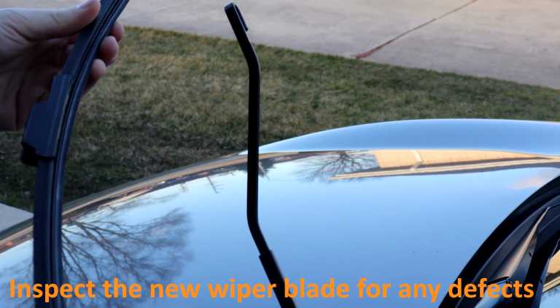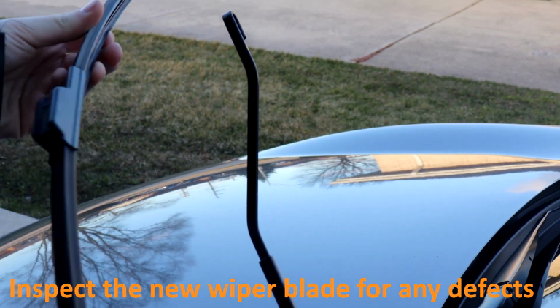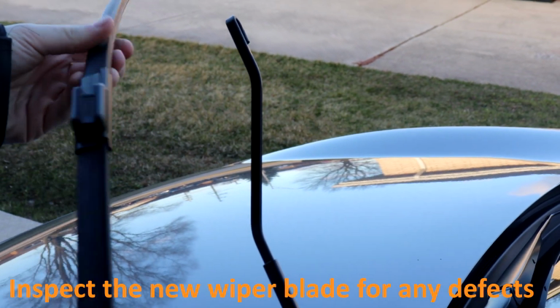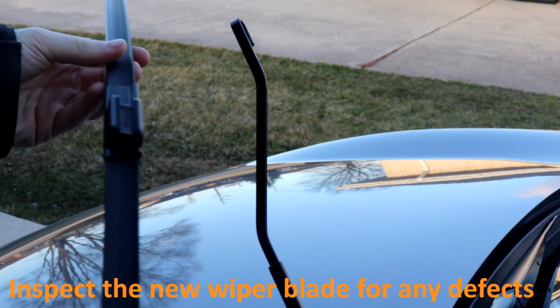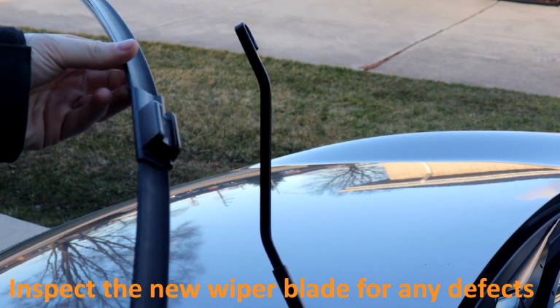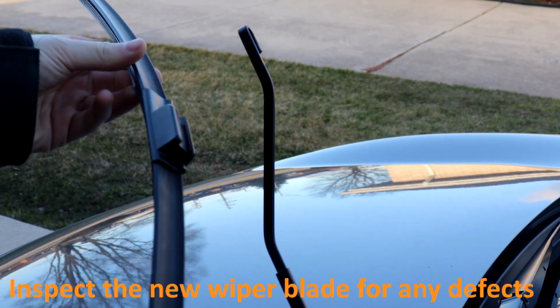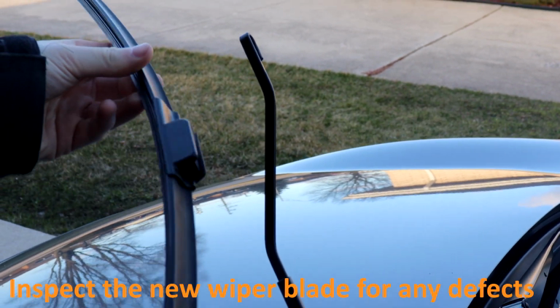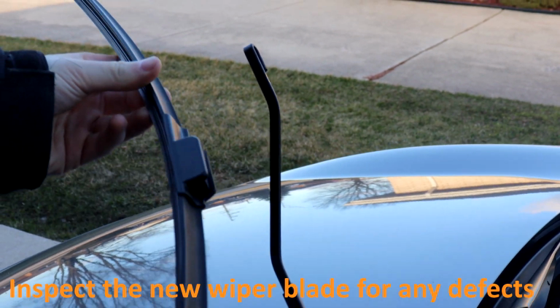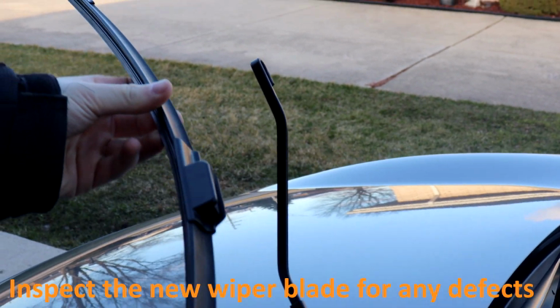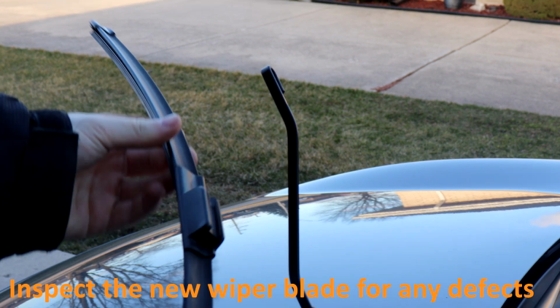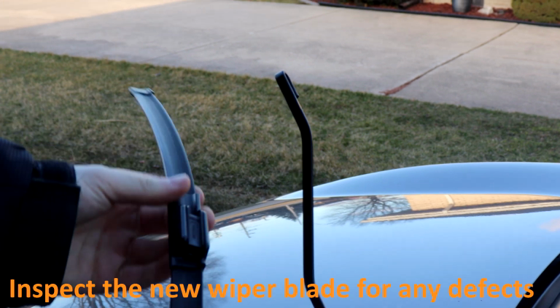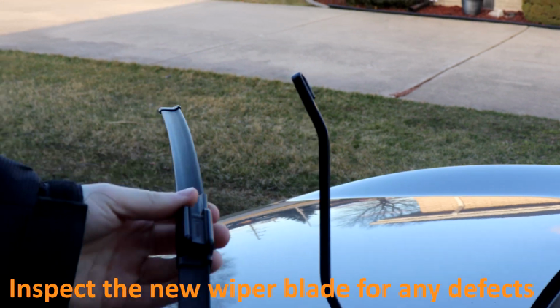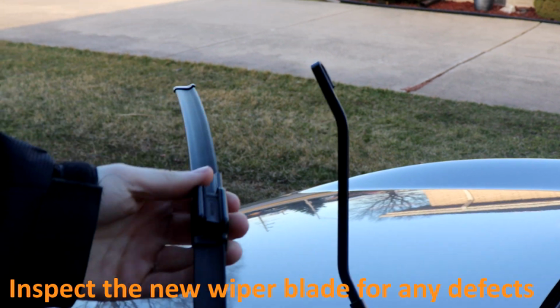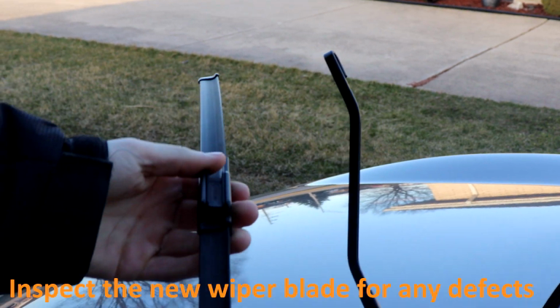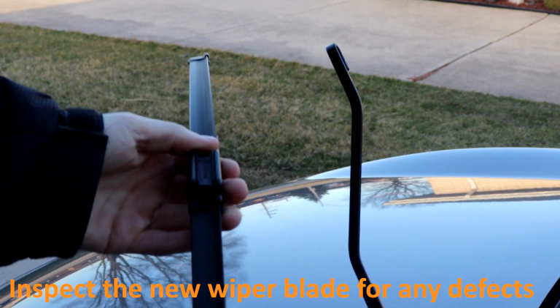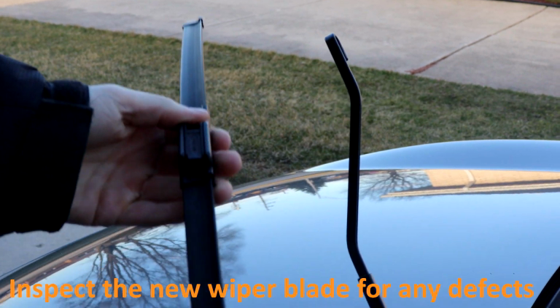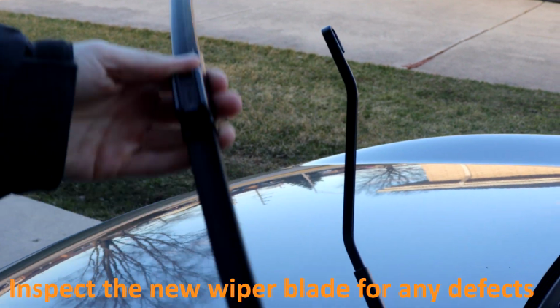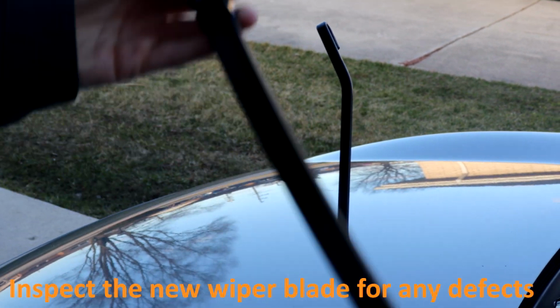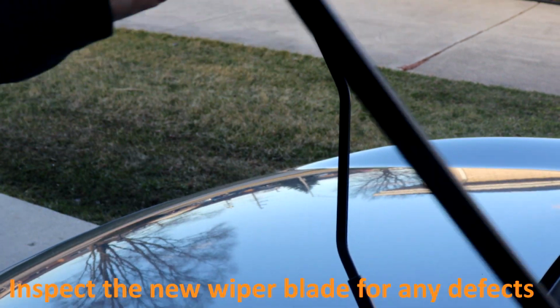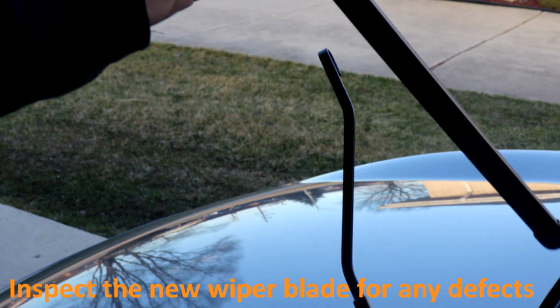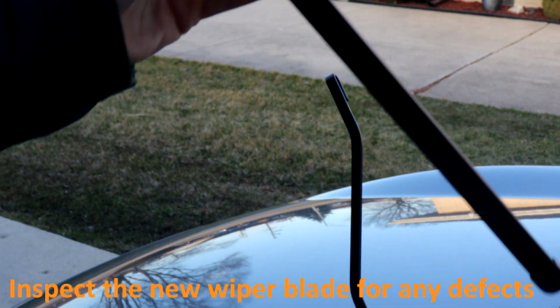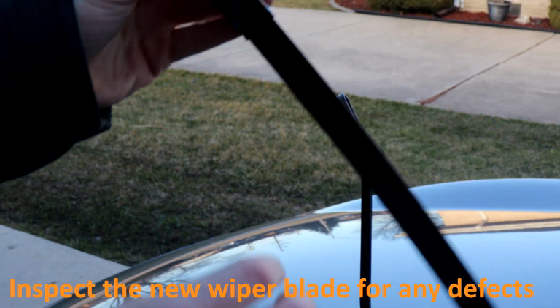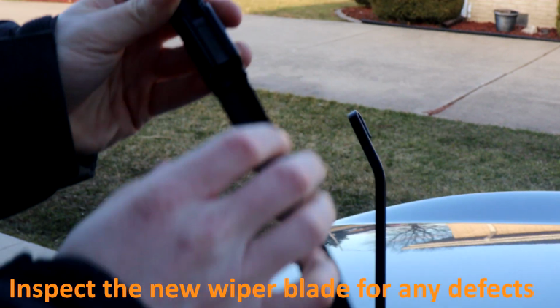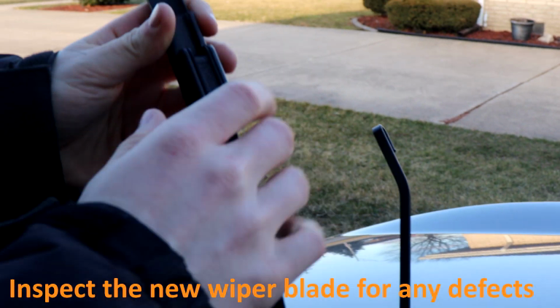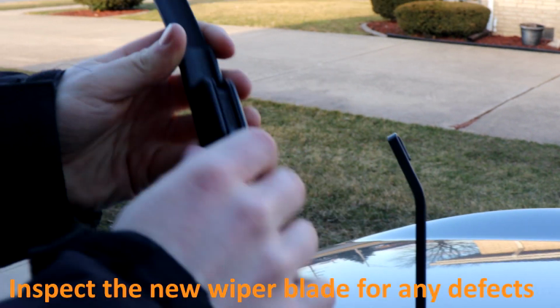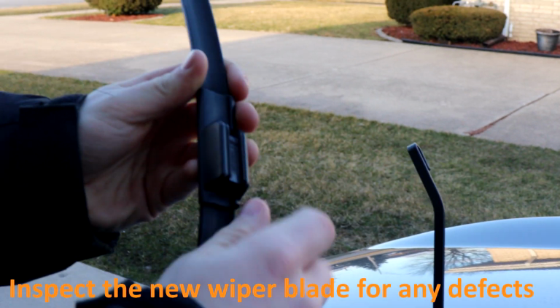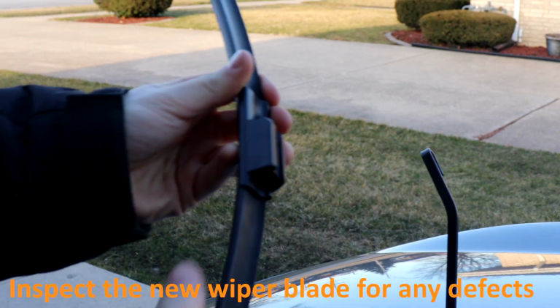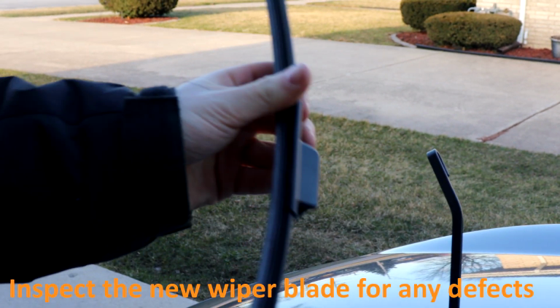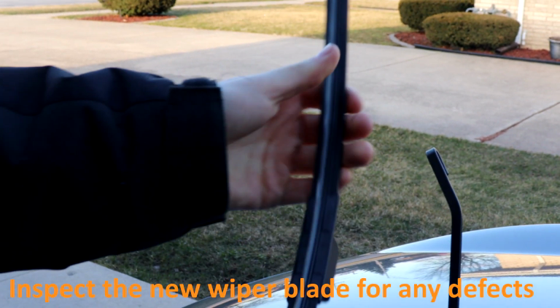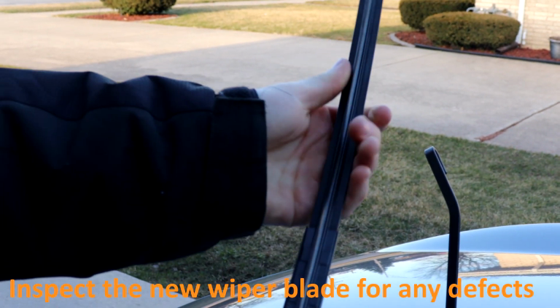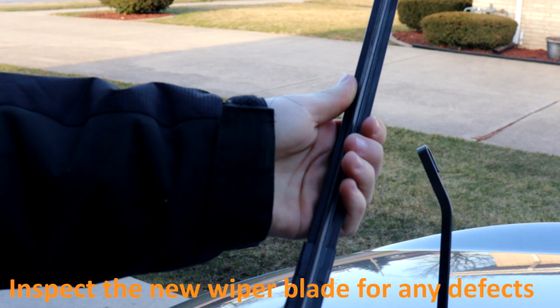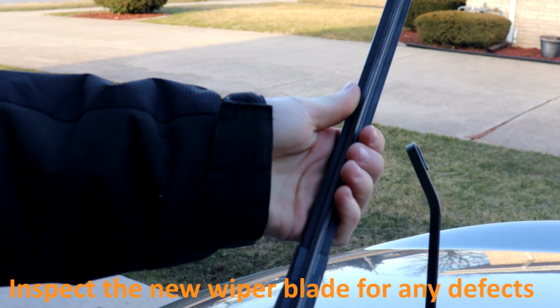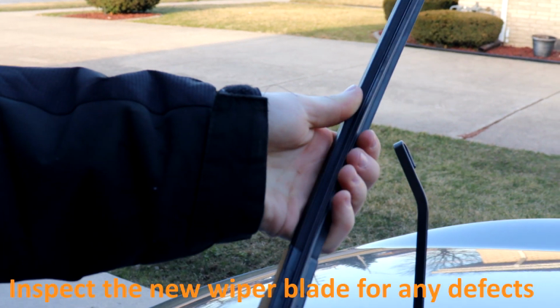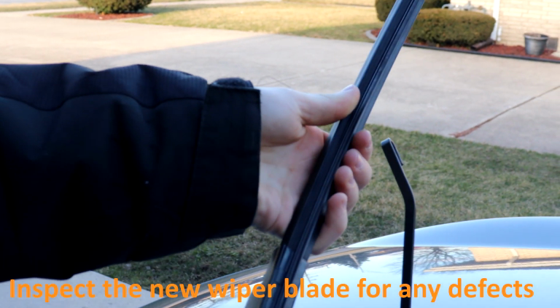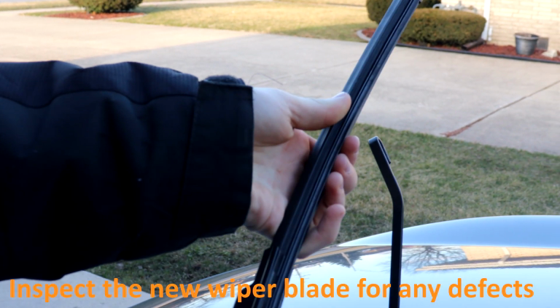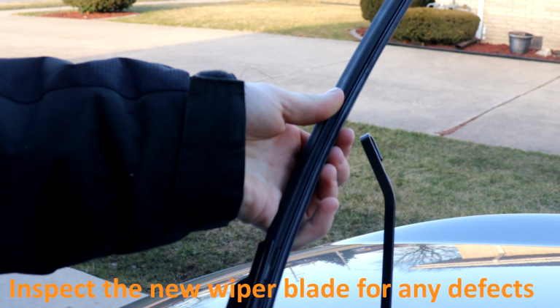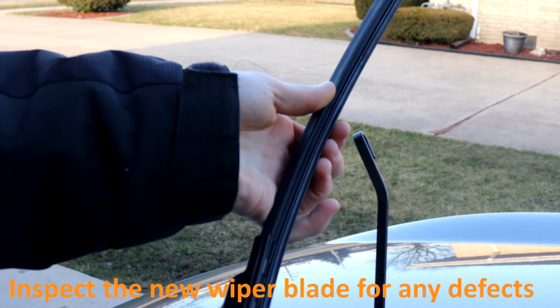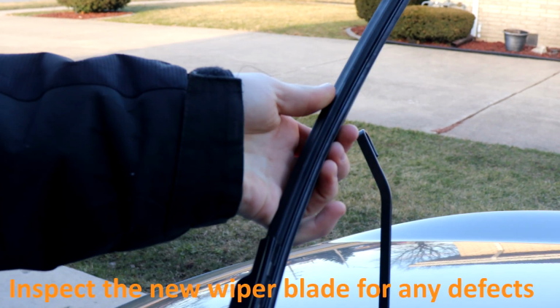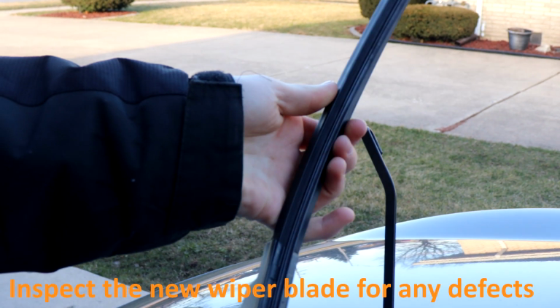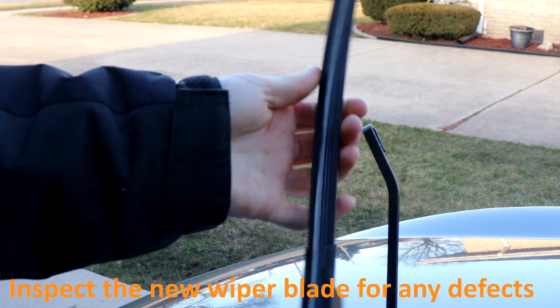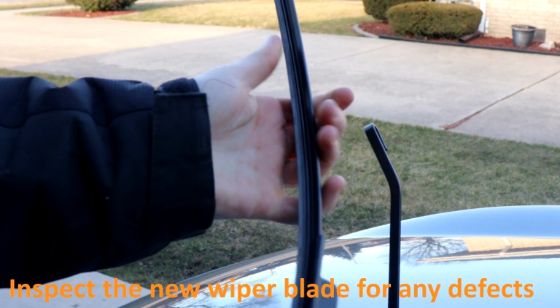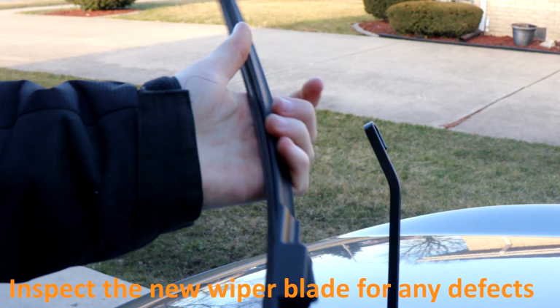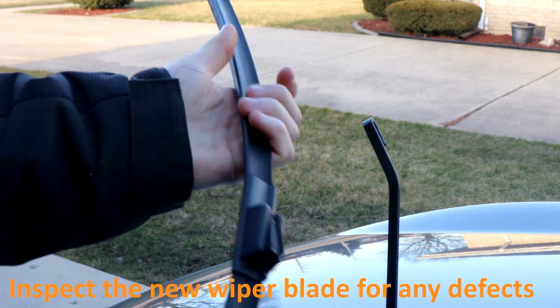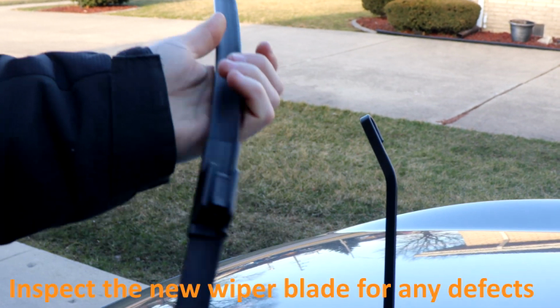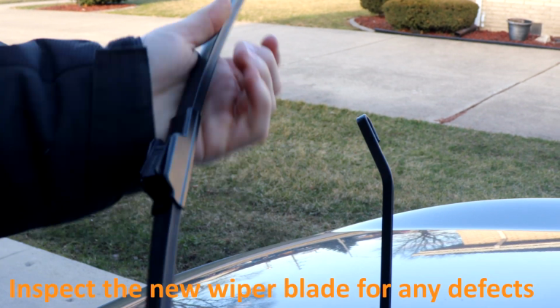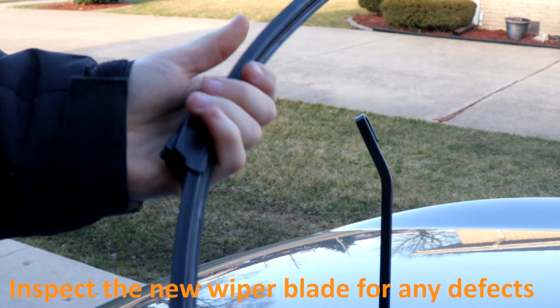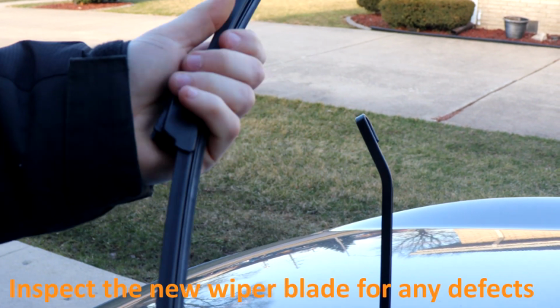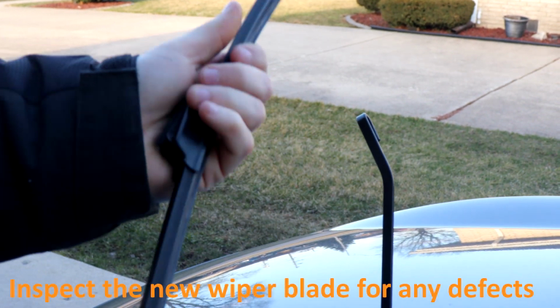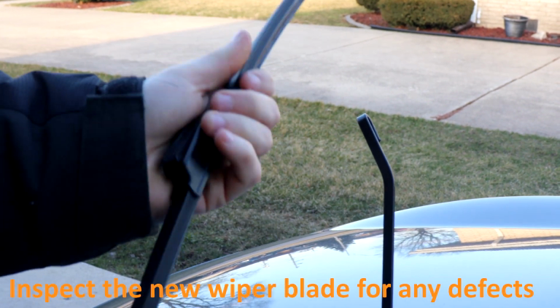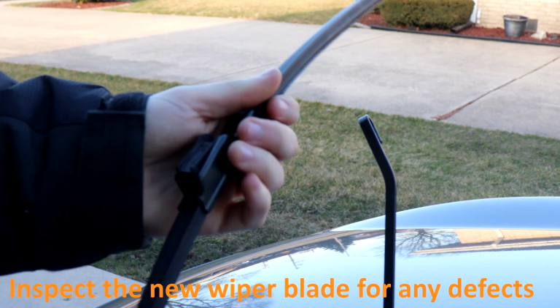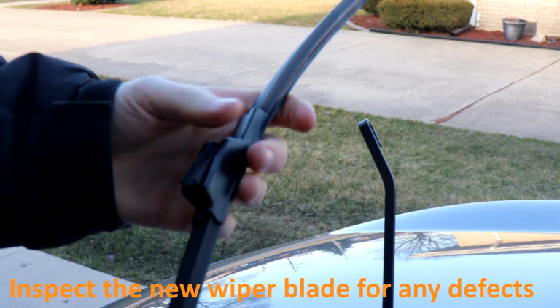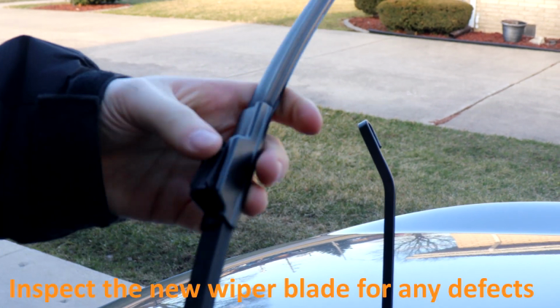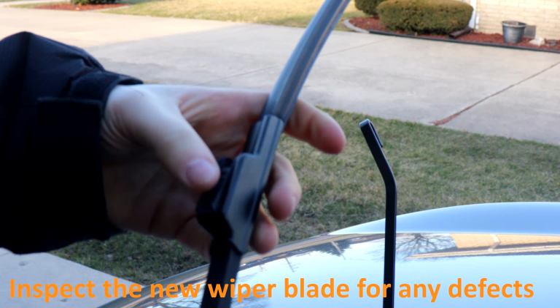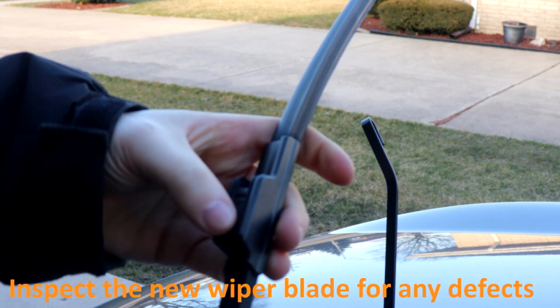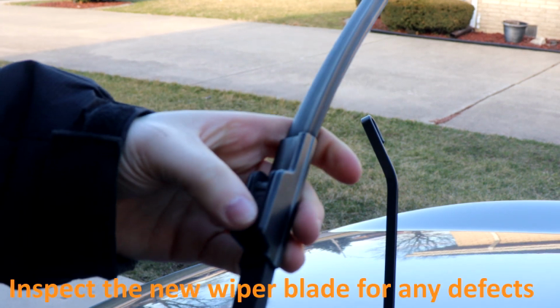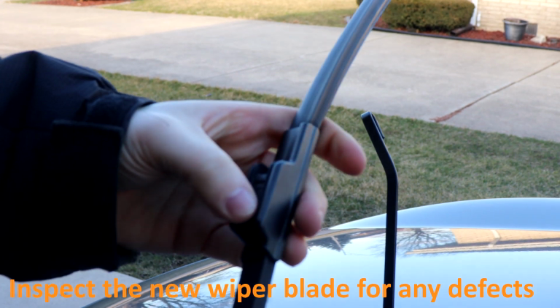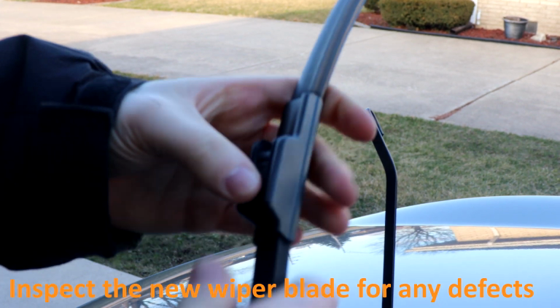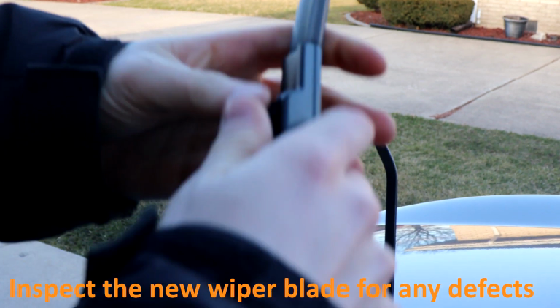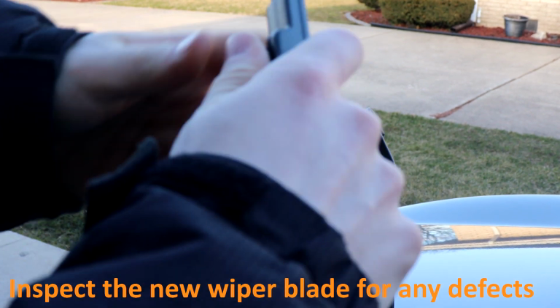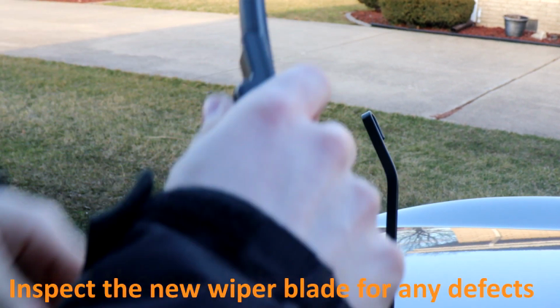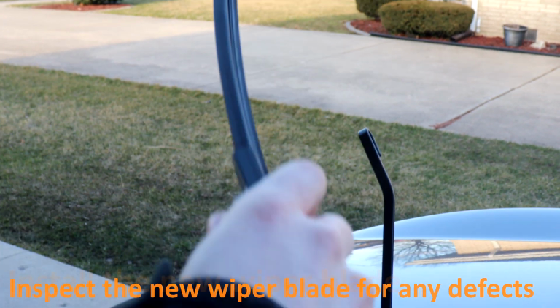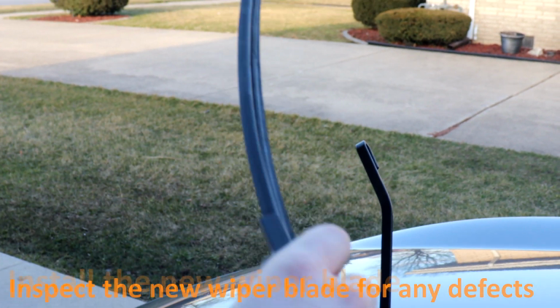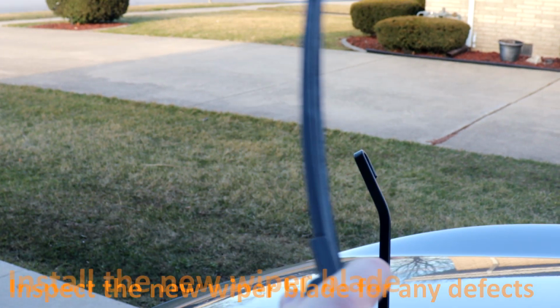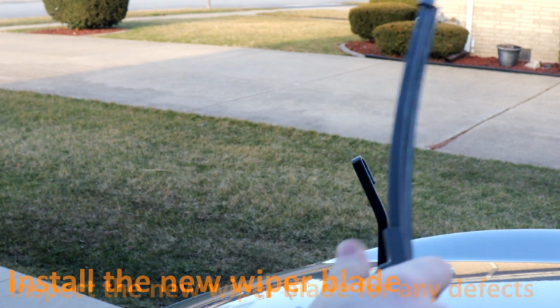Take your new wiper blade and inspect it for any defects. Of course, I don't actually need new wiper blades for this demonstration.